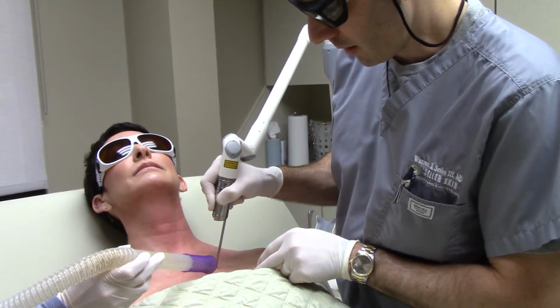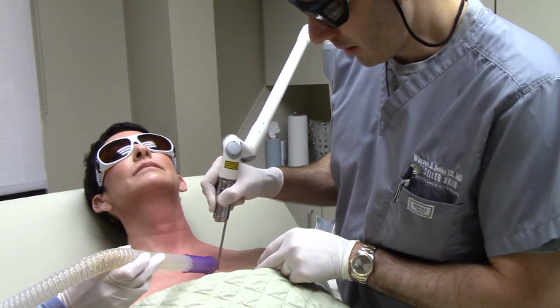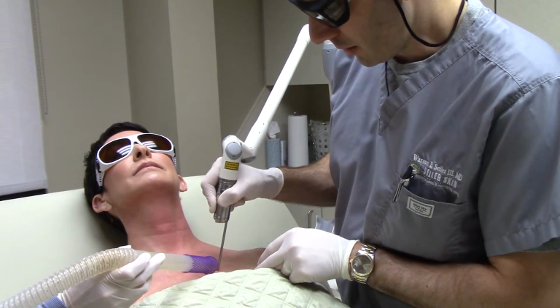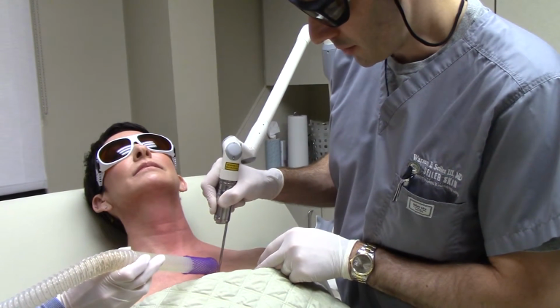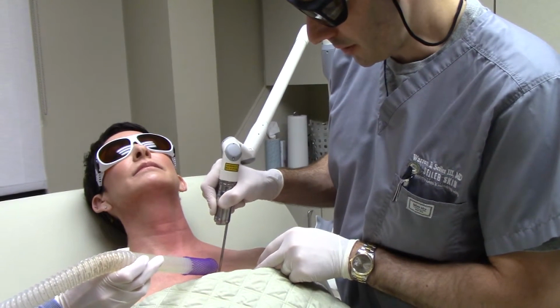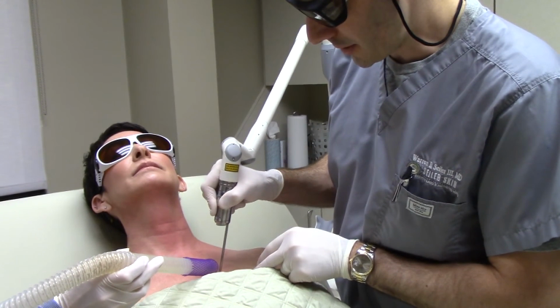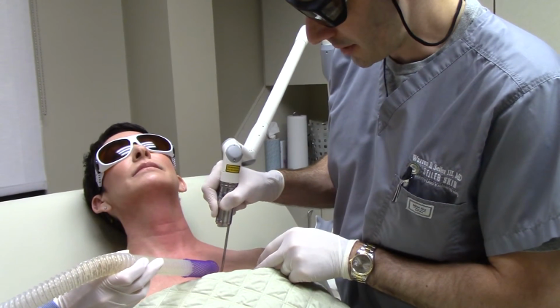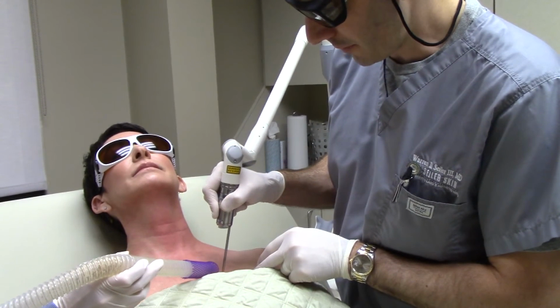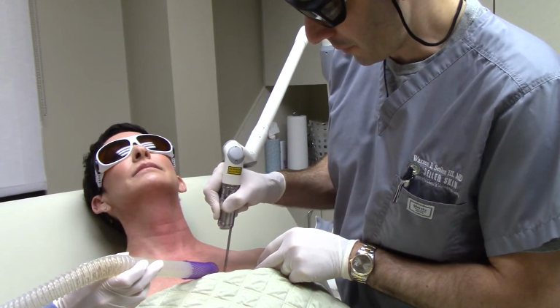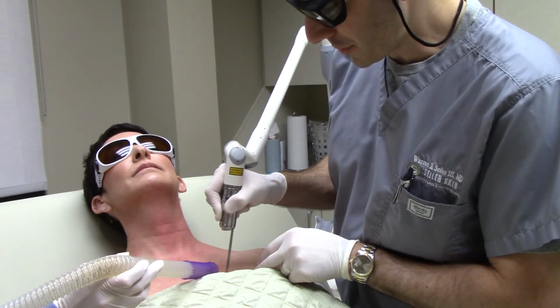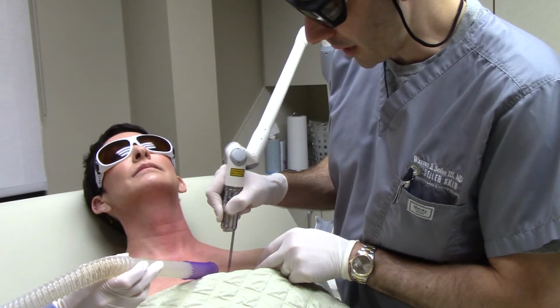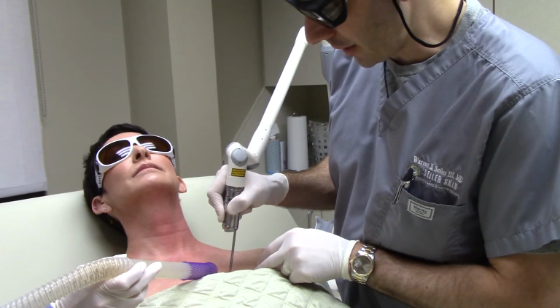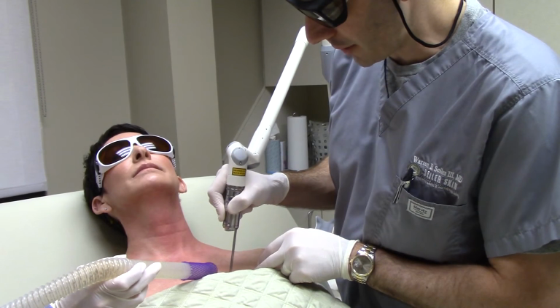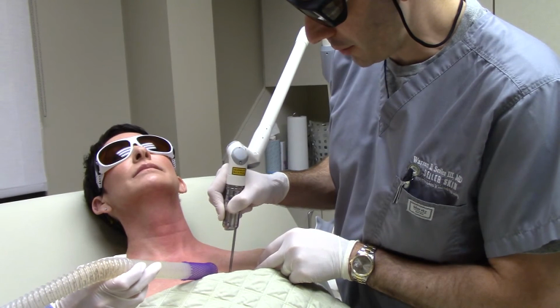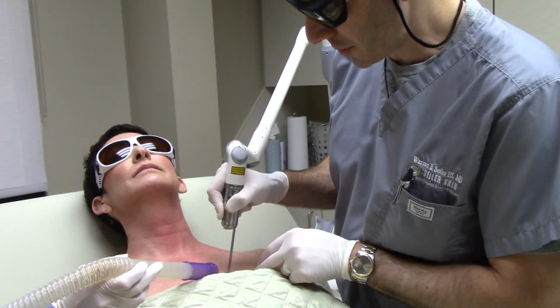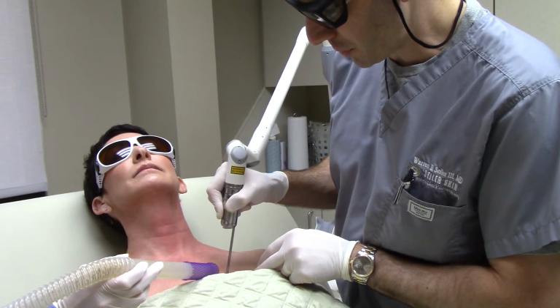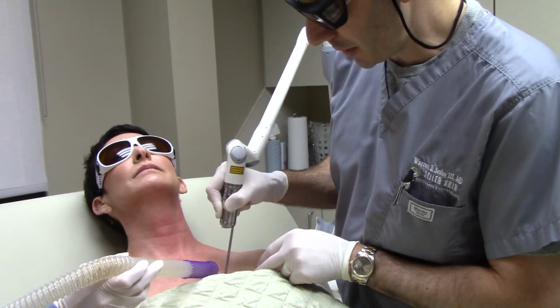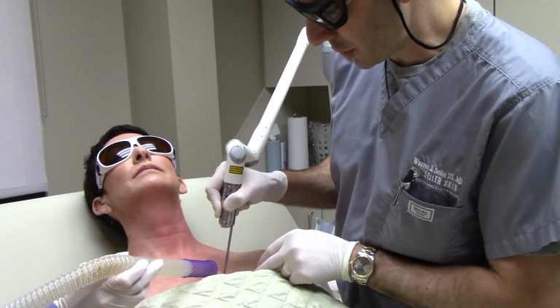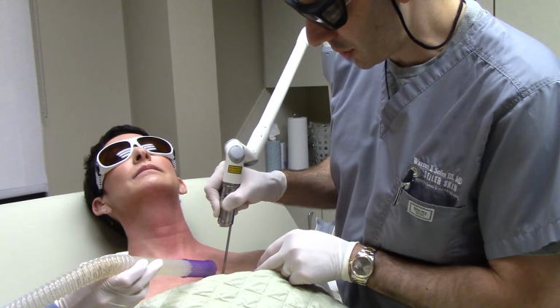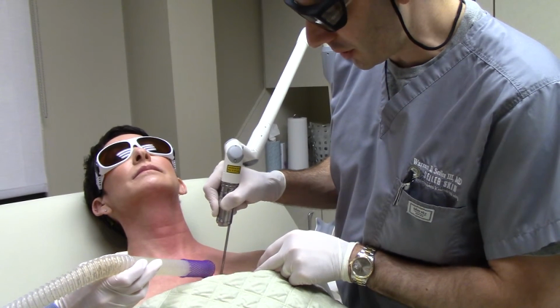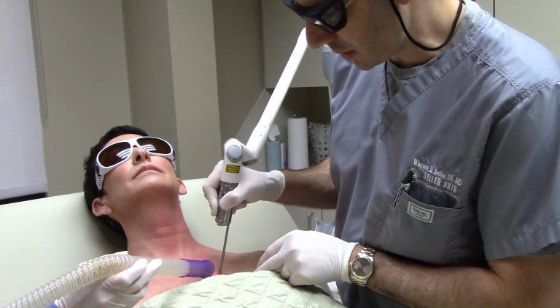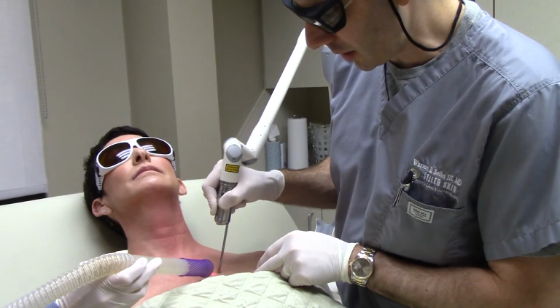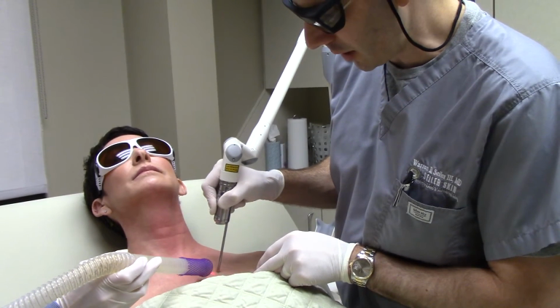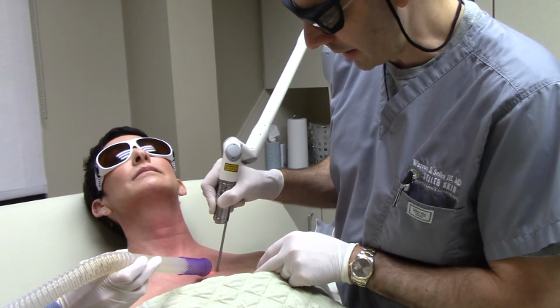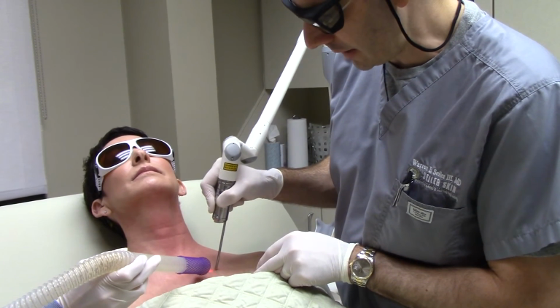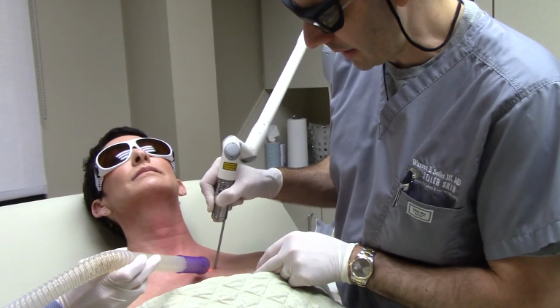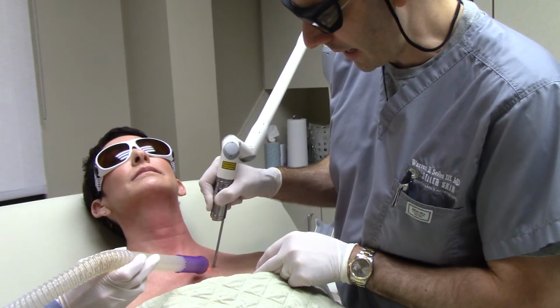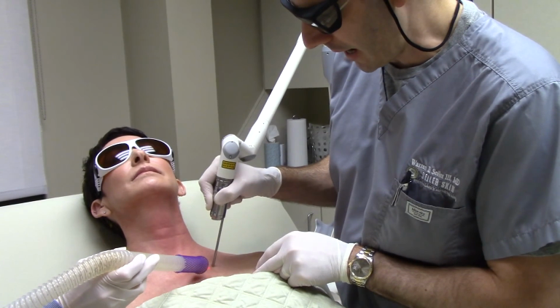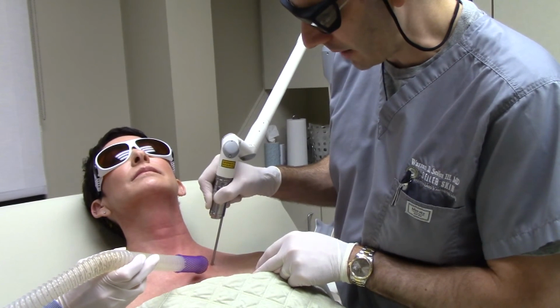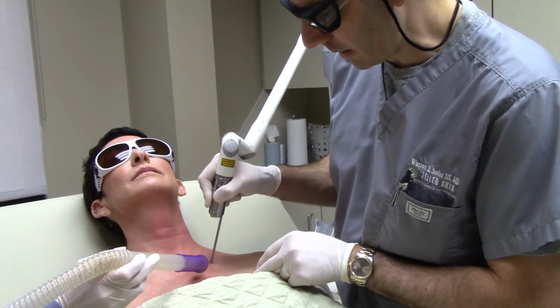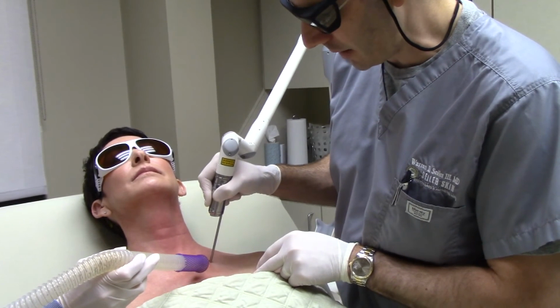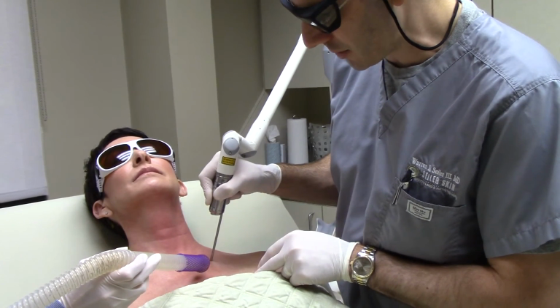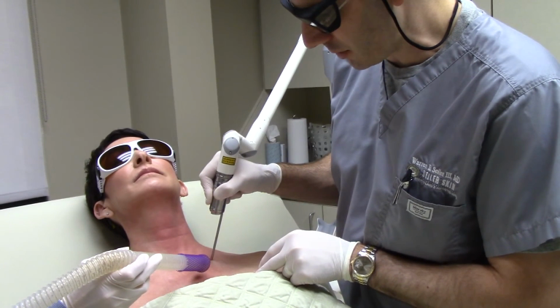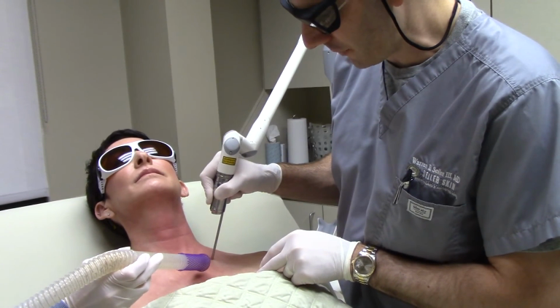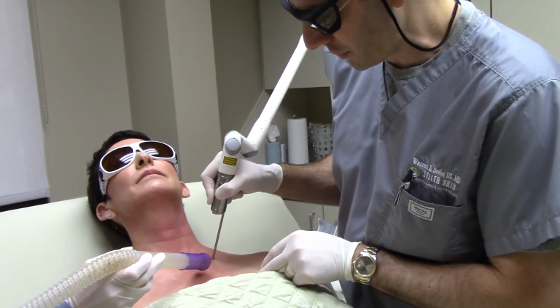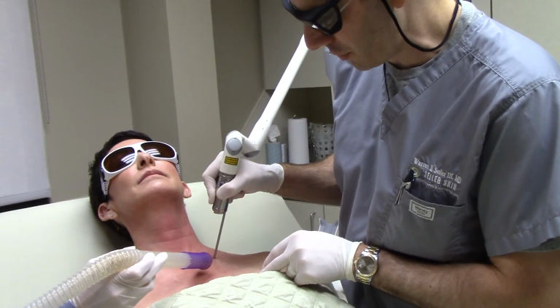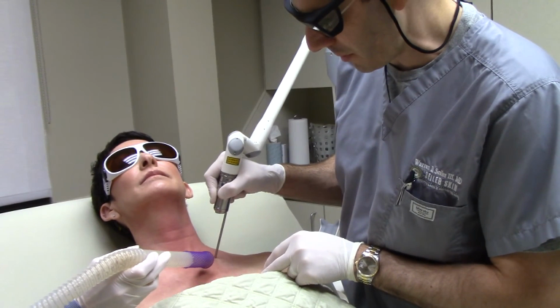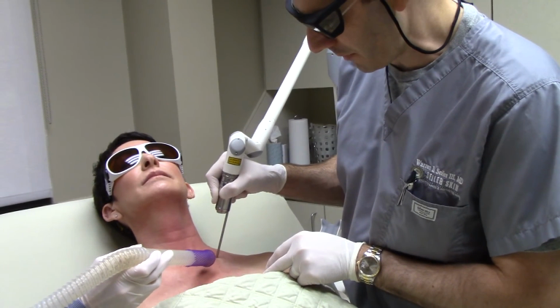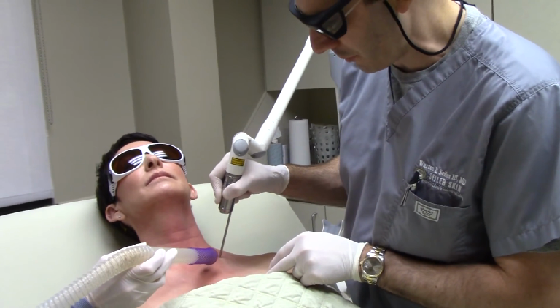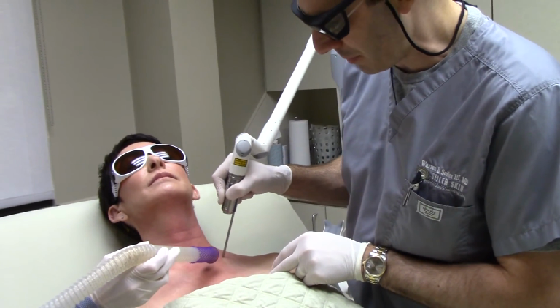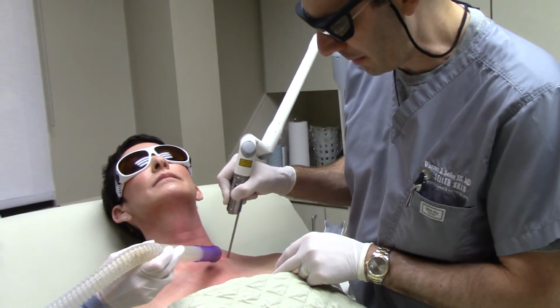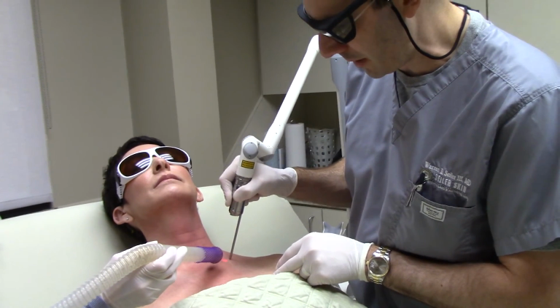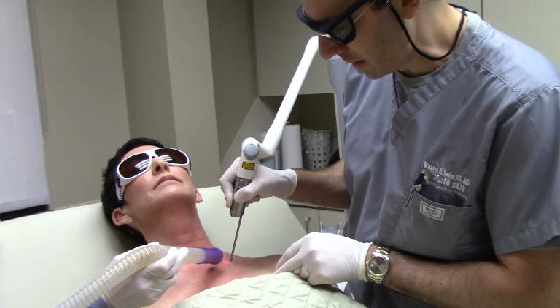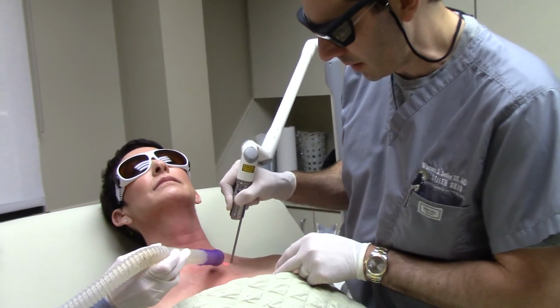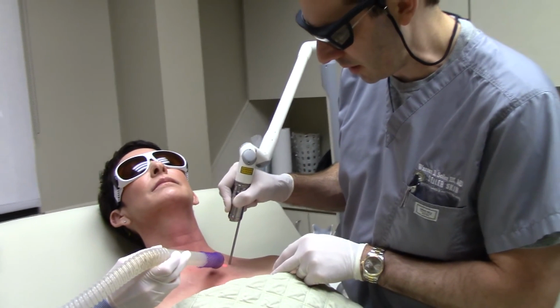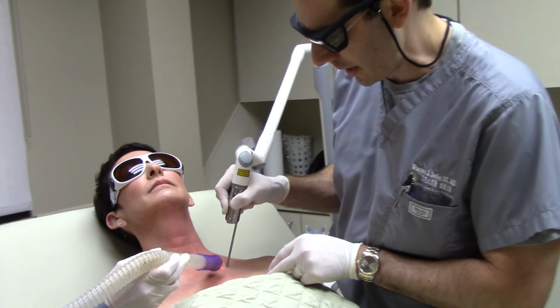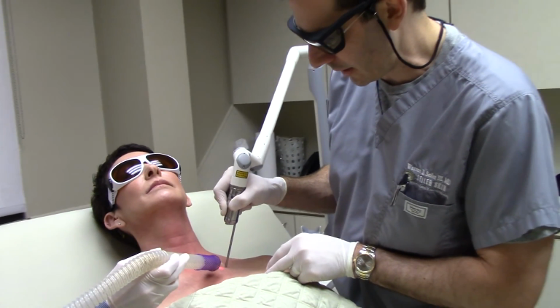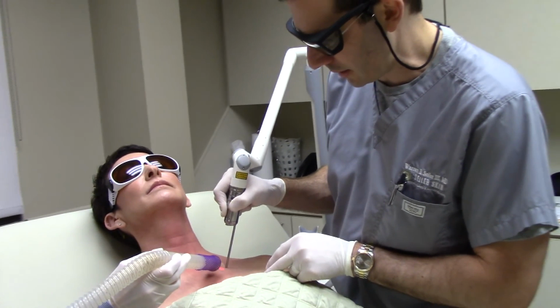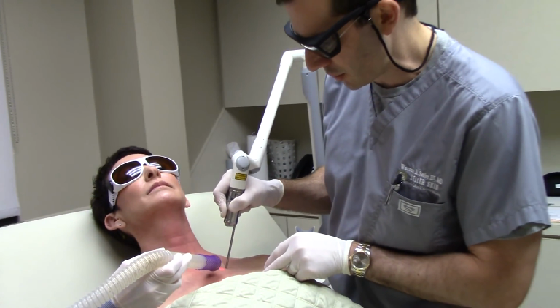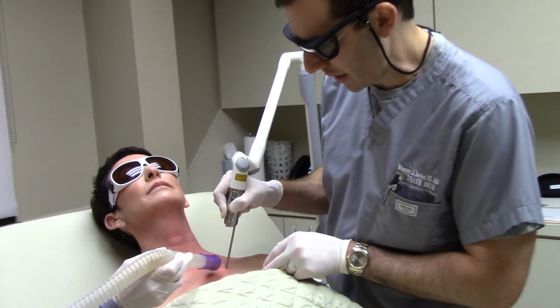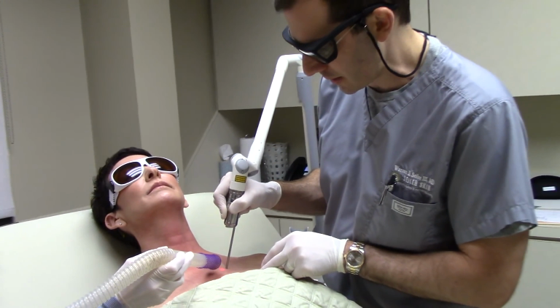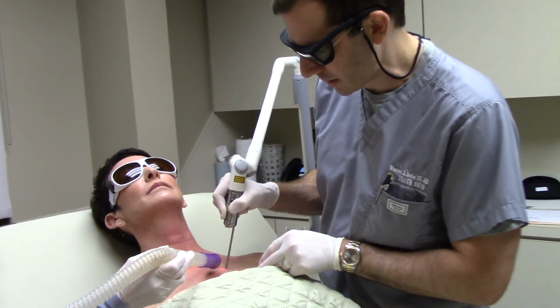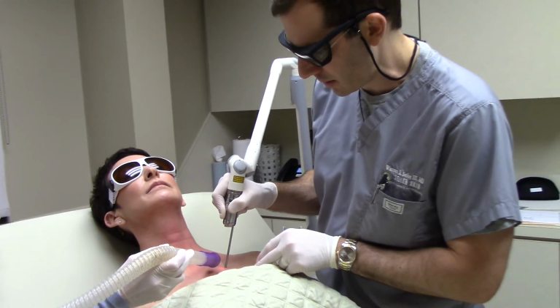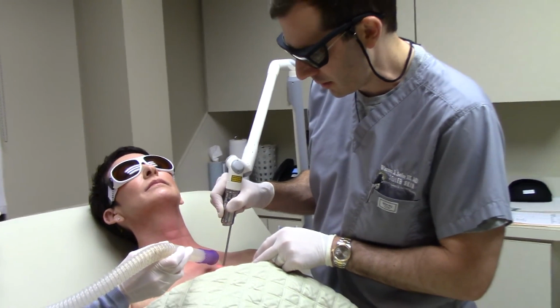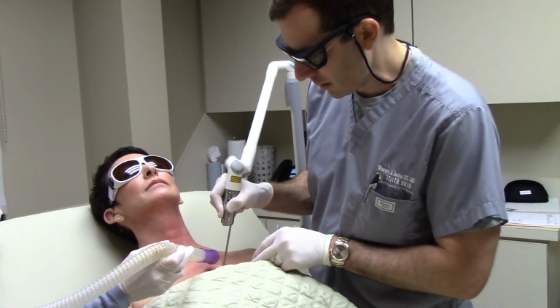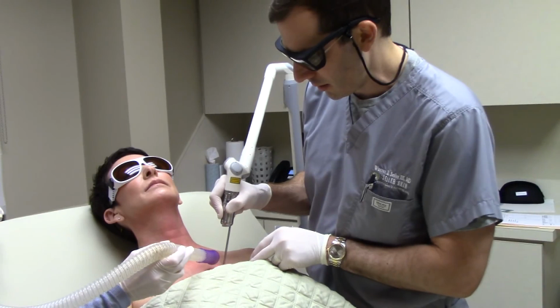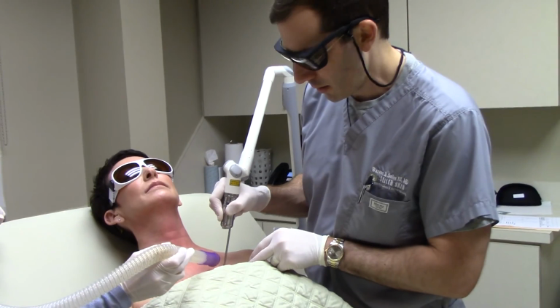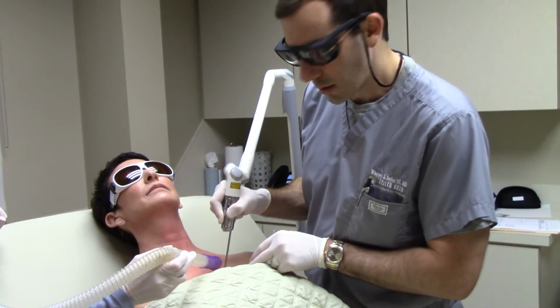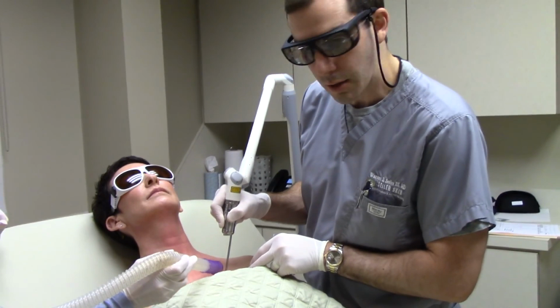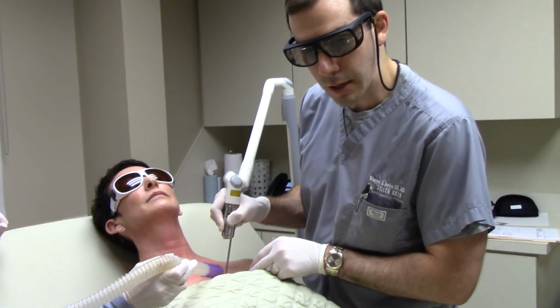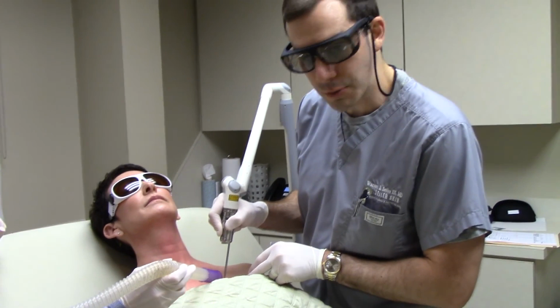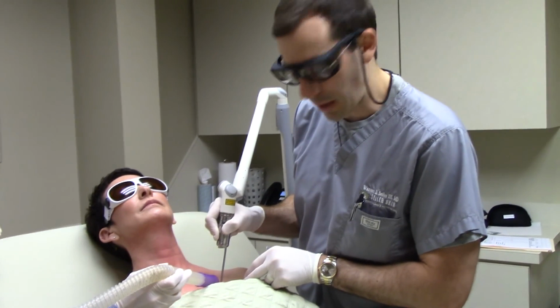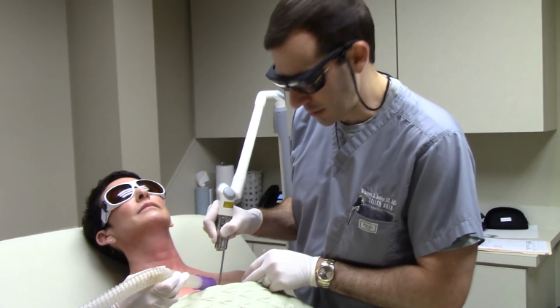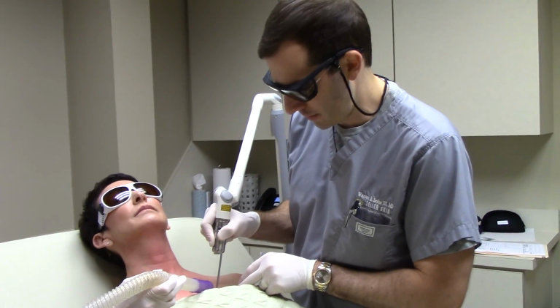So this is the Potana Q-Switch IndiAg laser treatment for pigment on the neck and the chest. Thanks for watching — we'll see you next time.